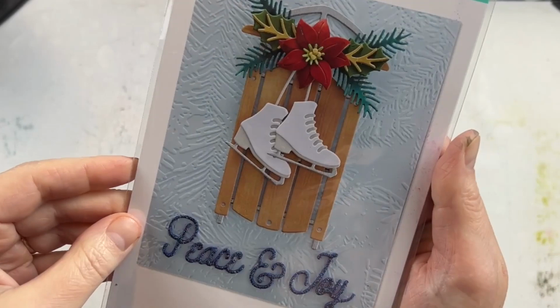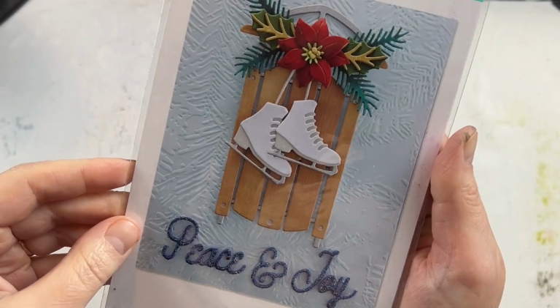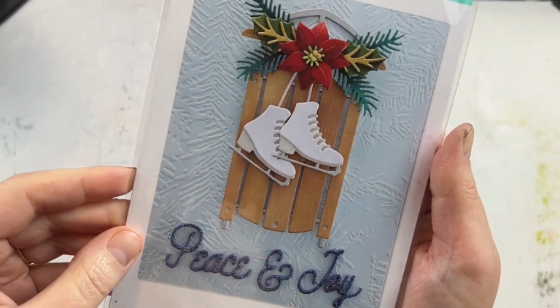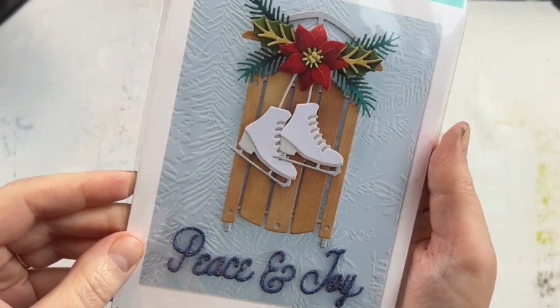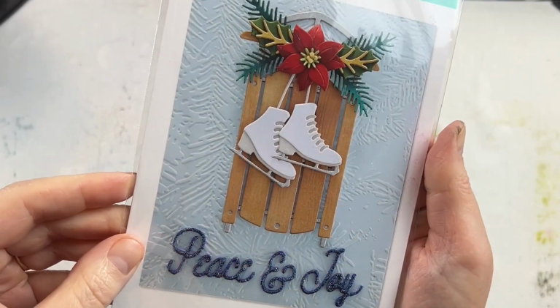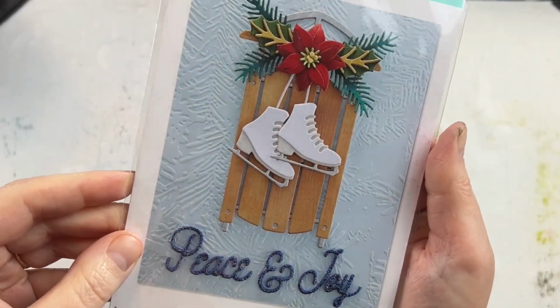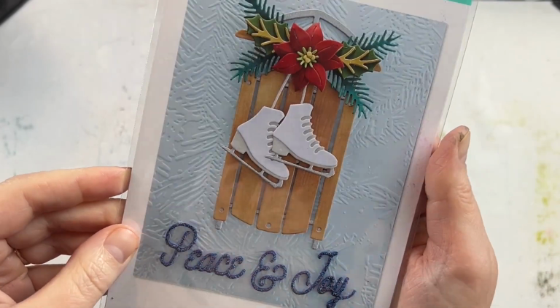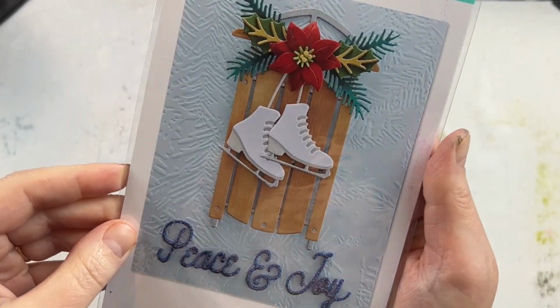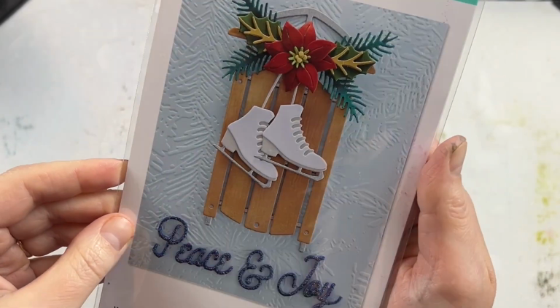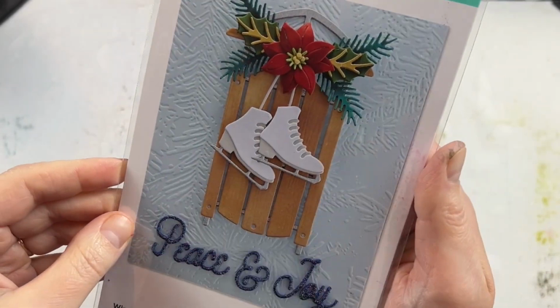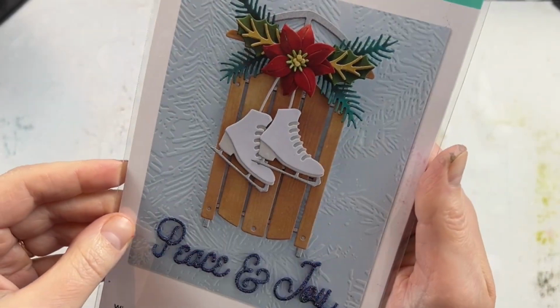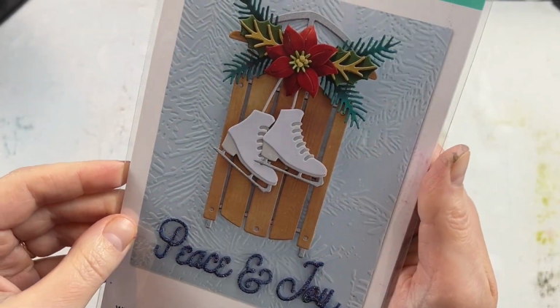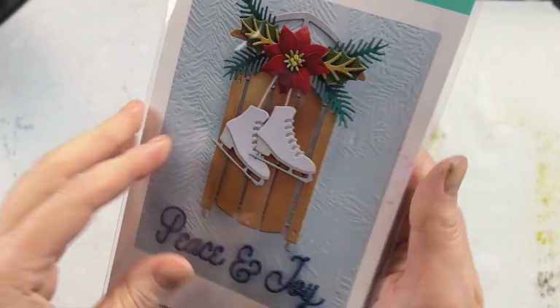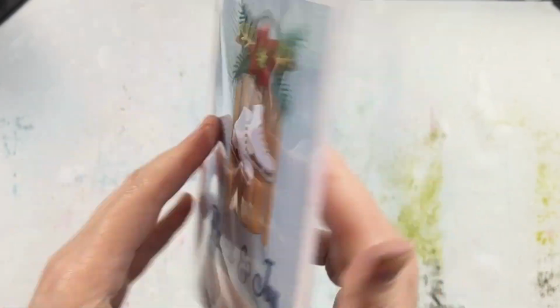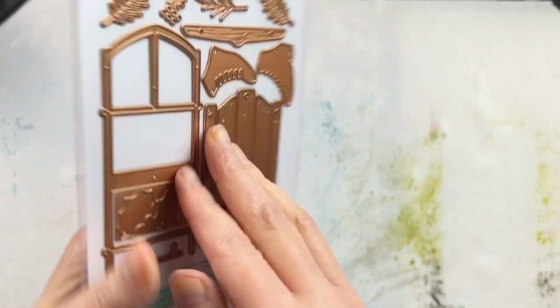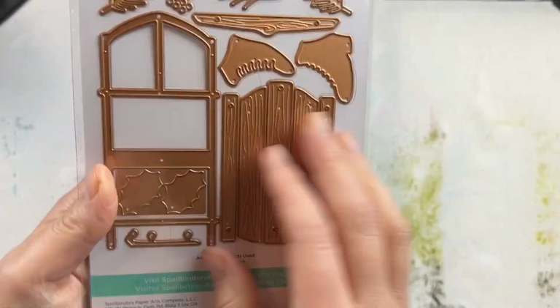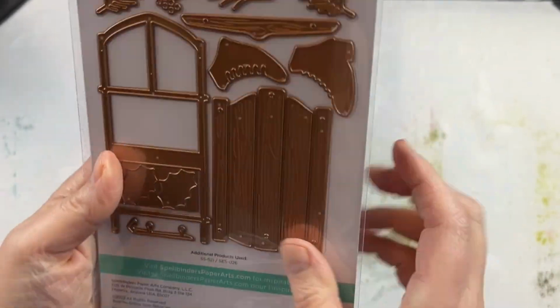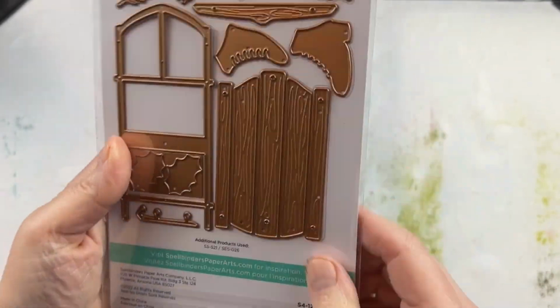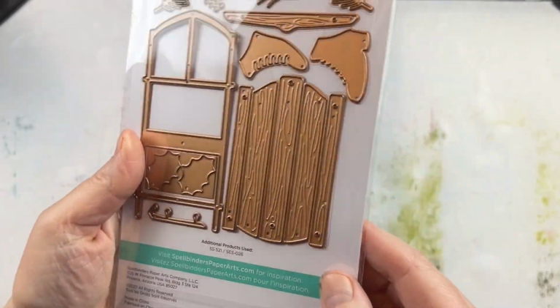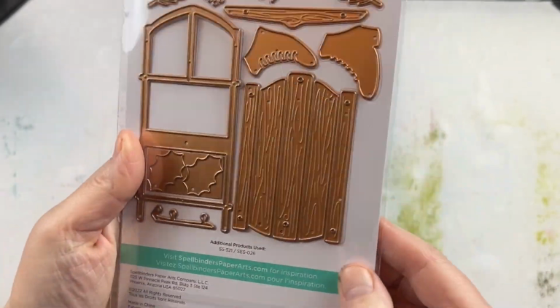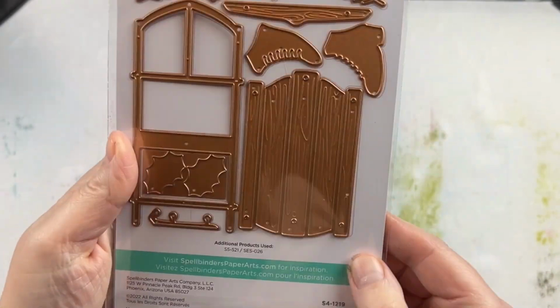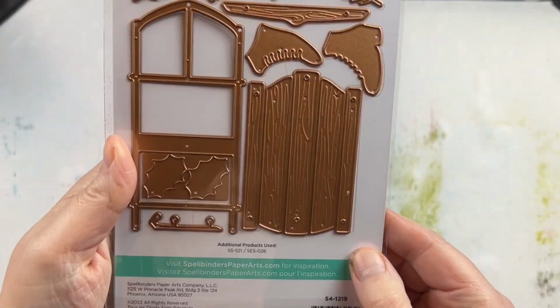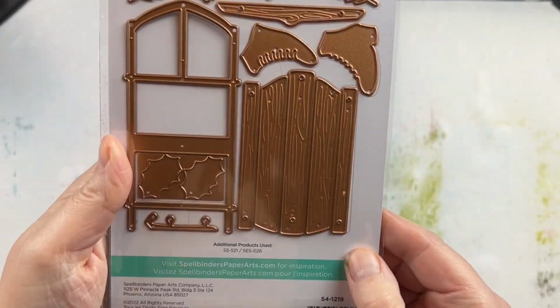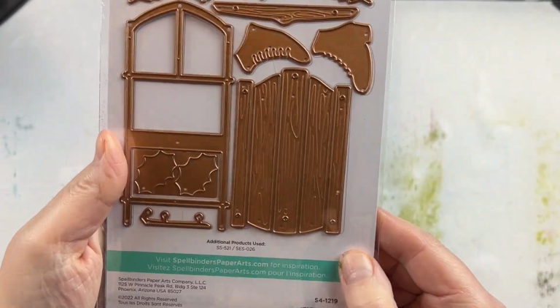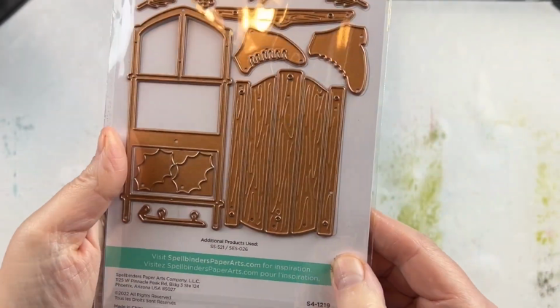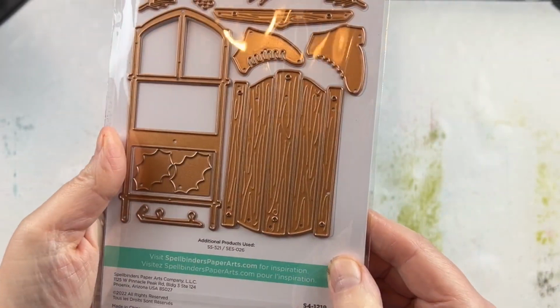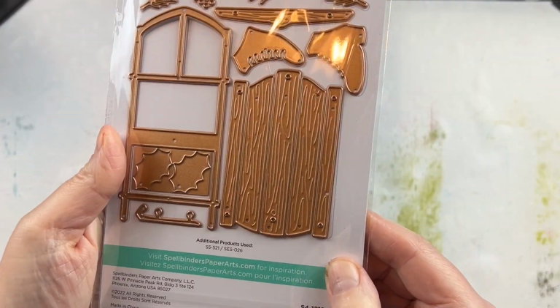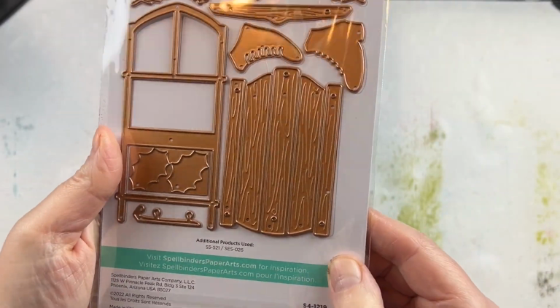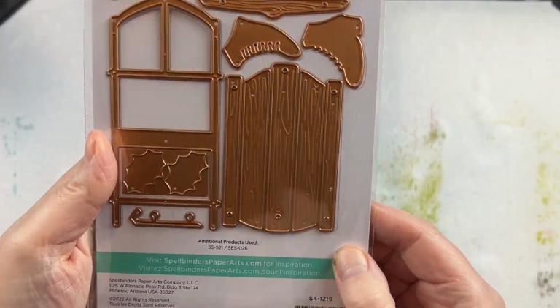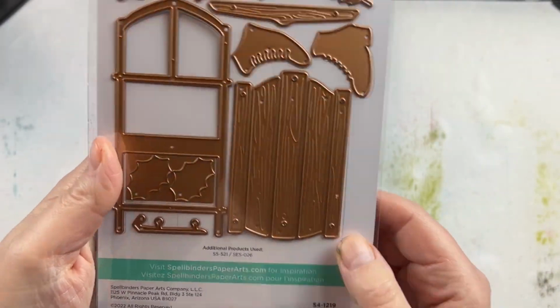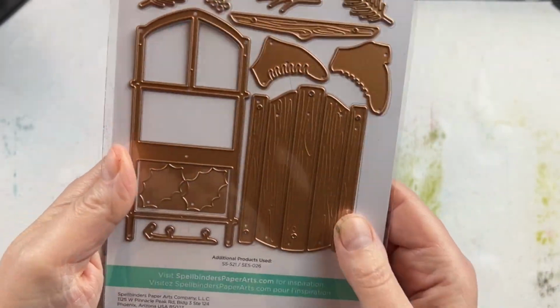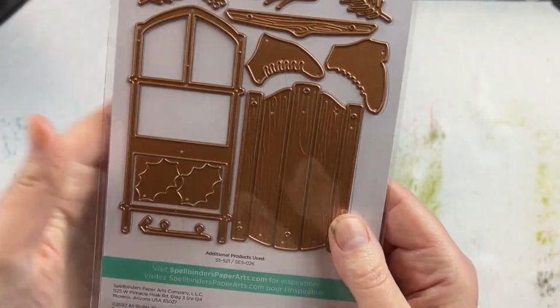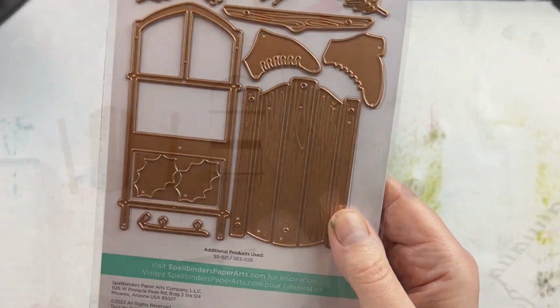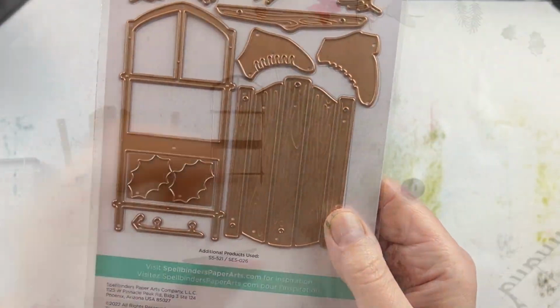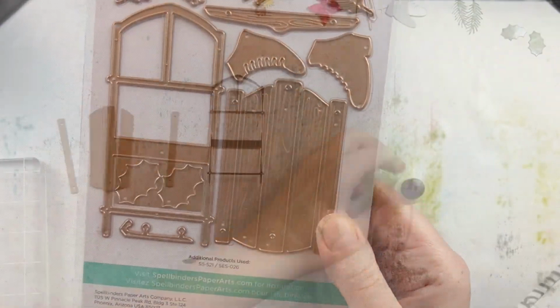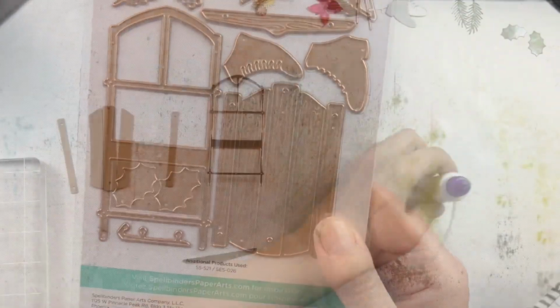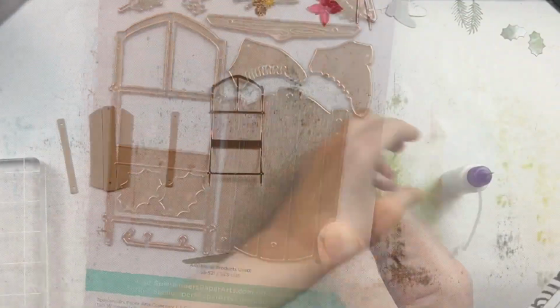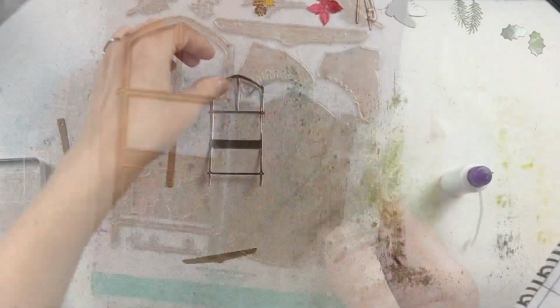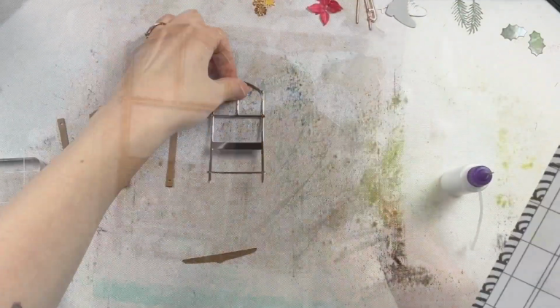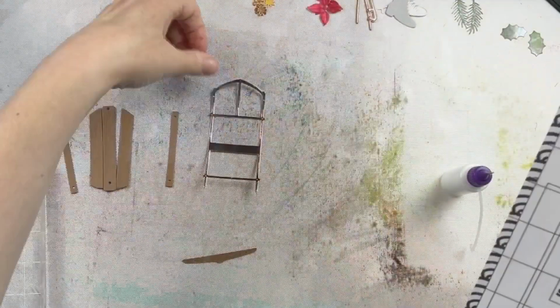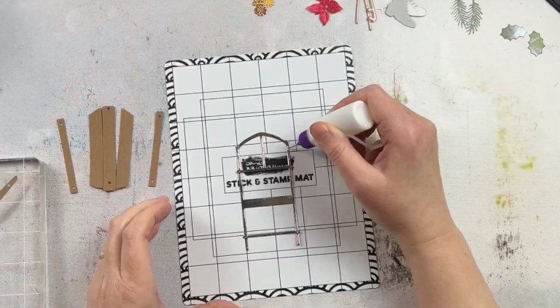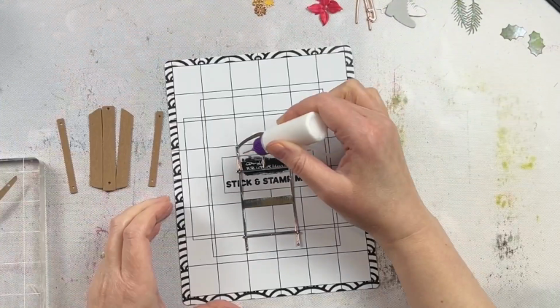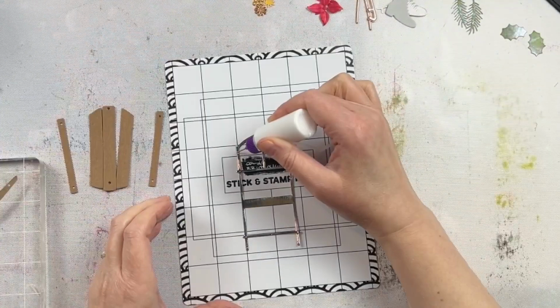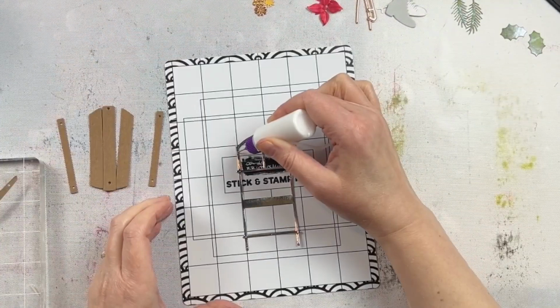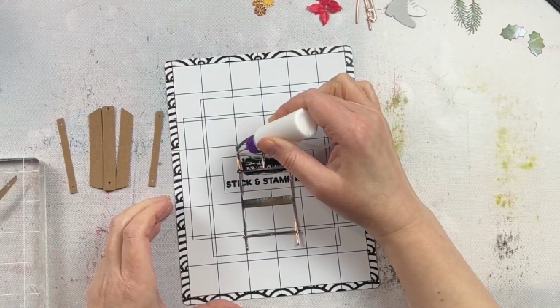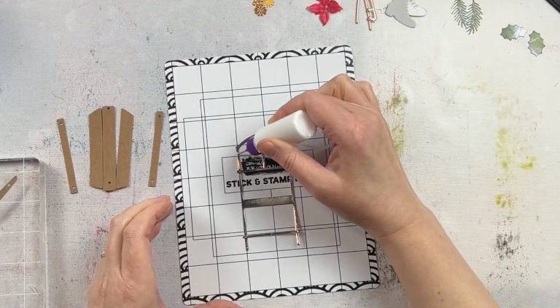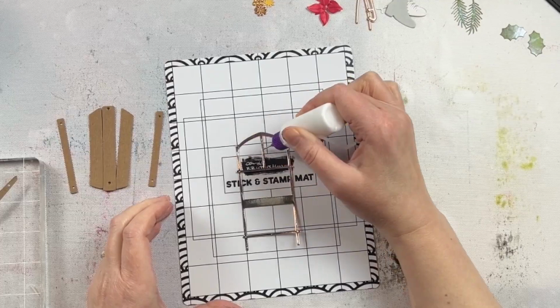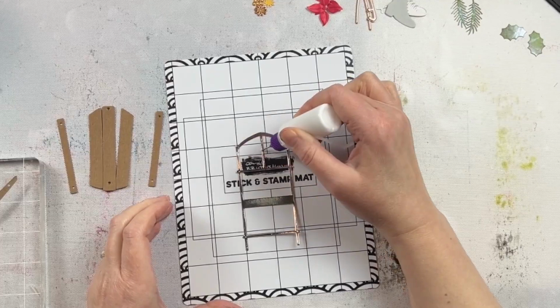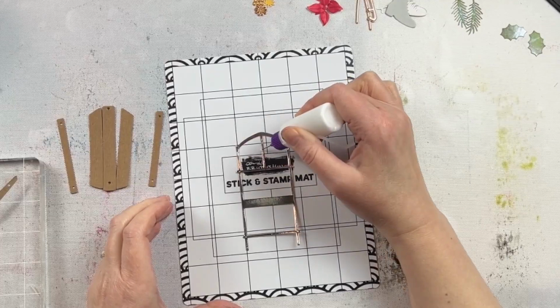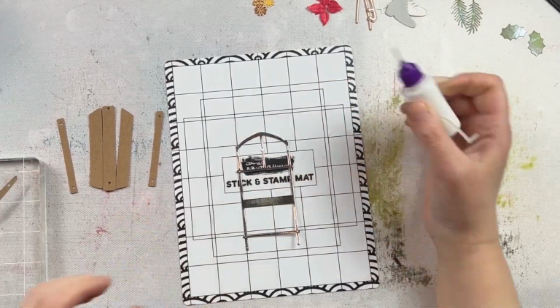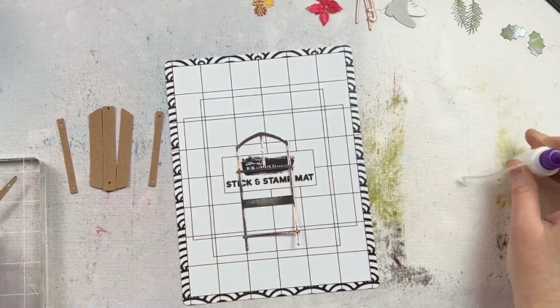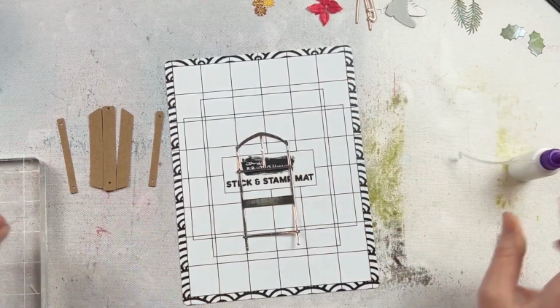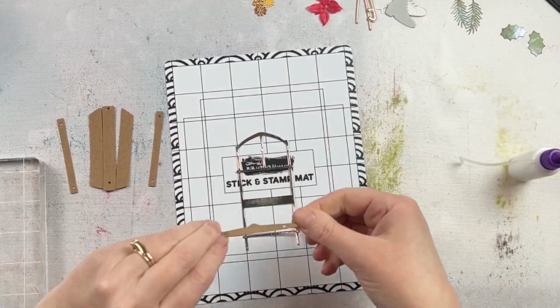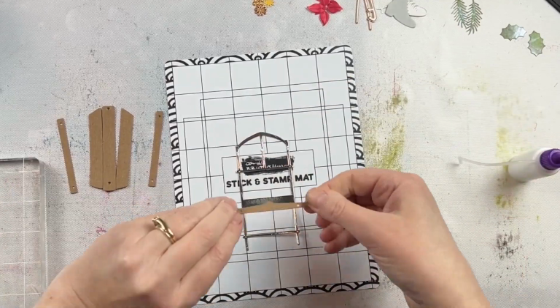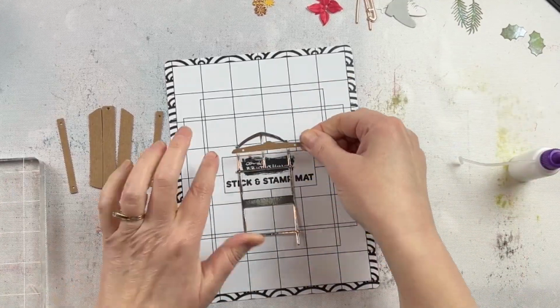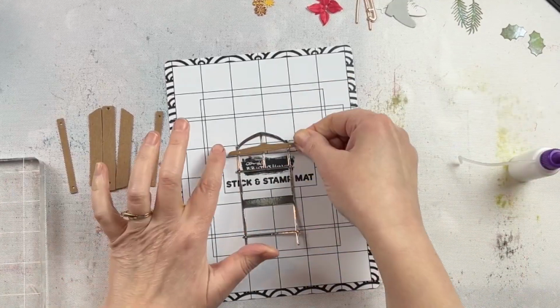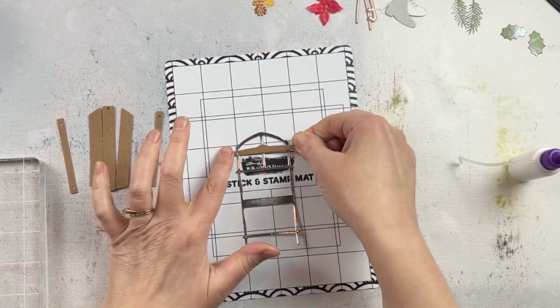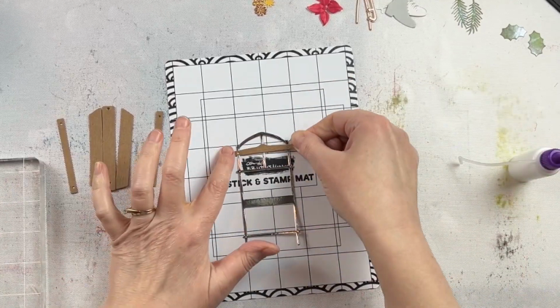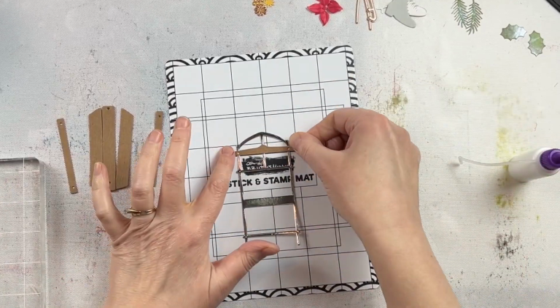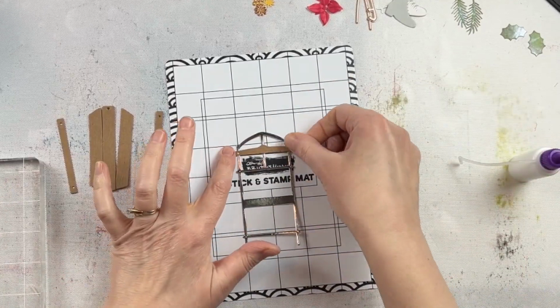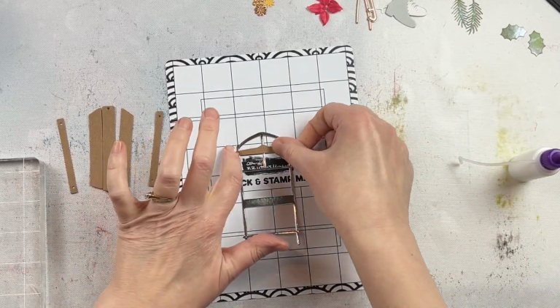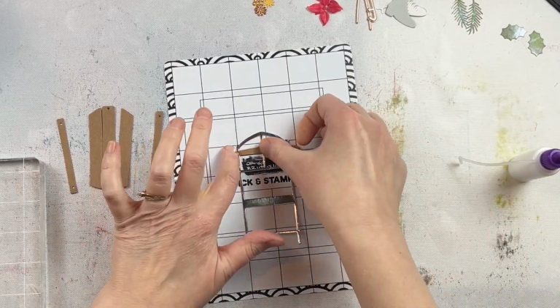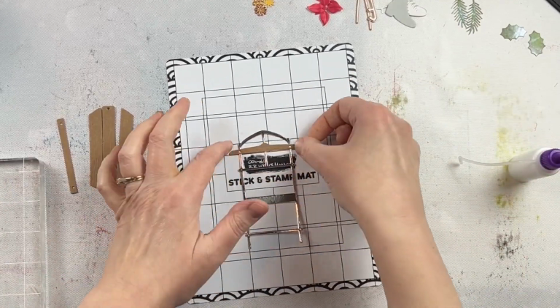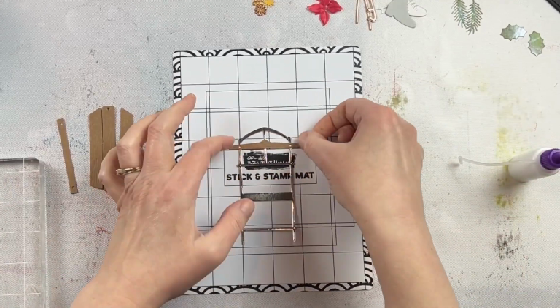This is the Winter Welcome Sled die from Spellbinders. It has 13 different dies in the set.